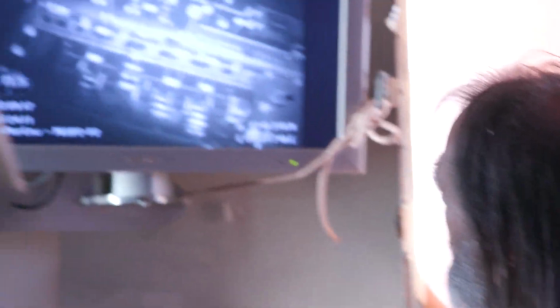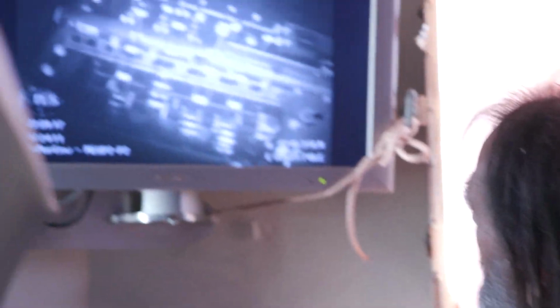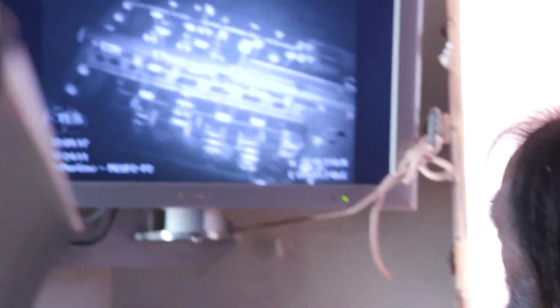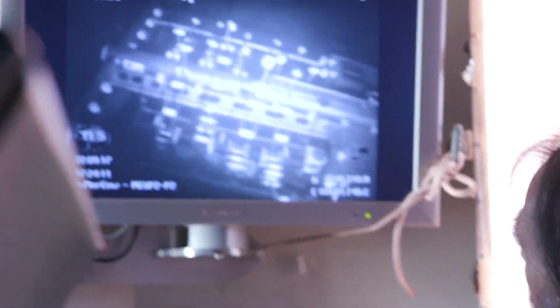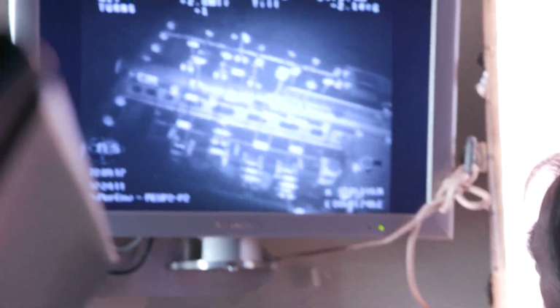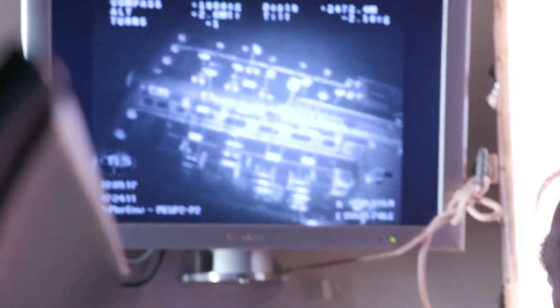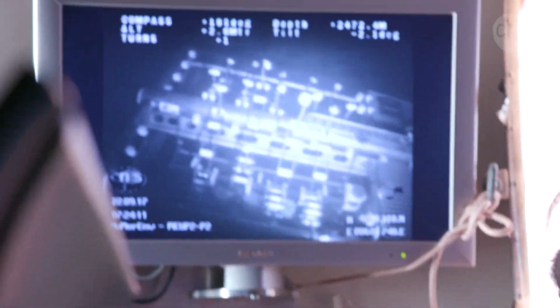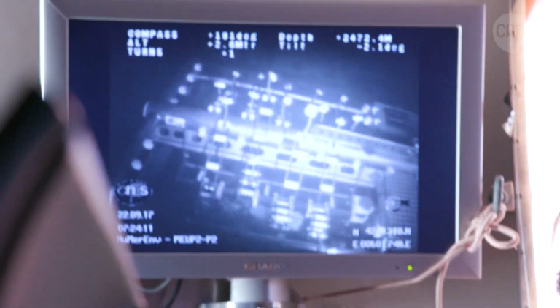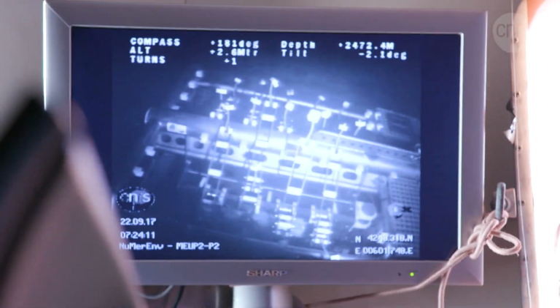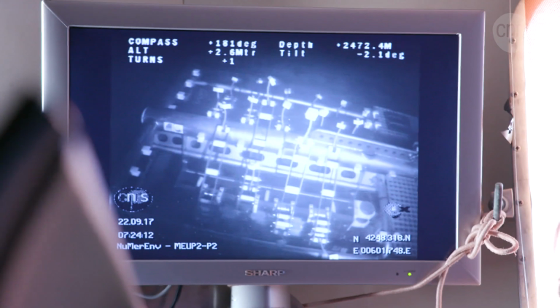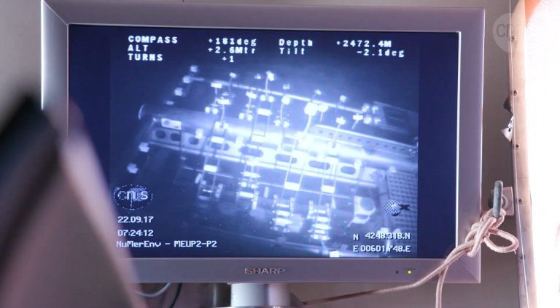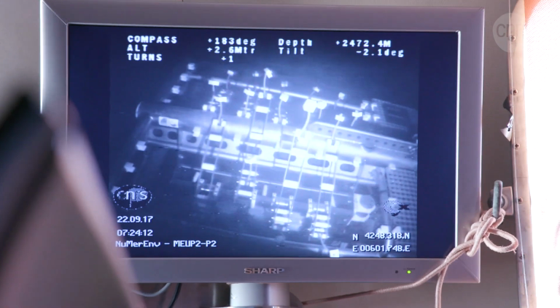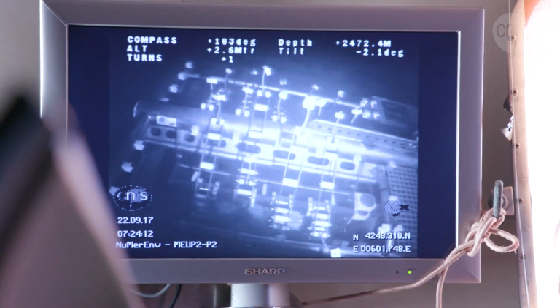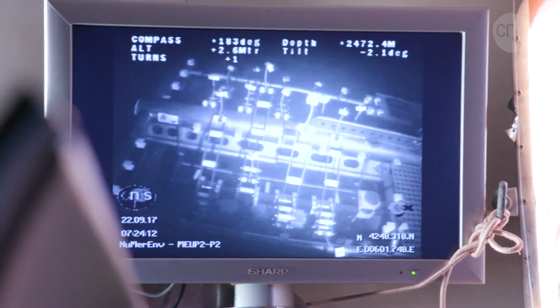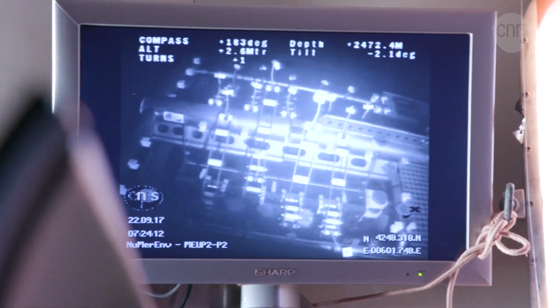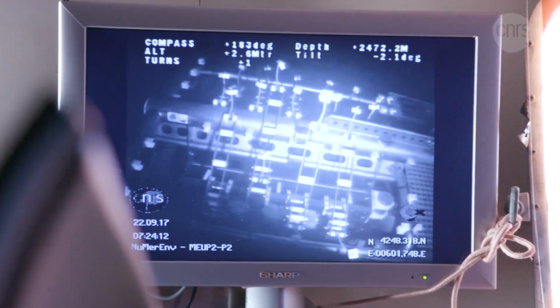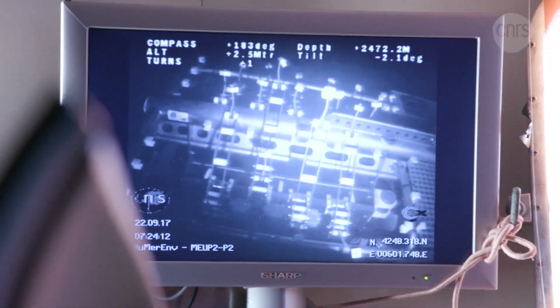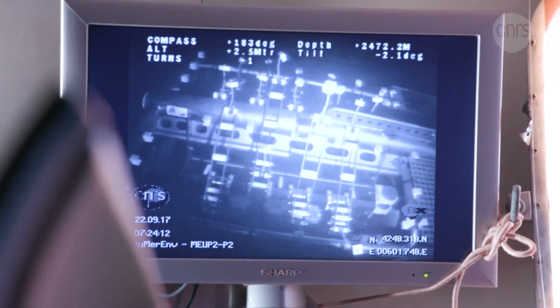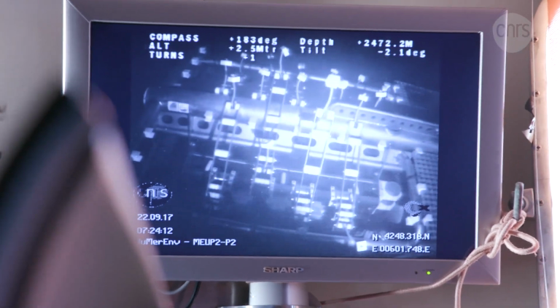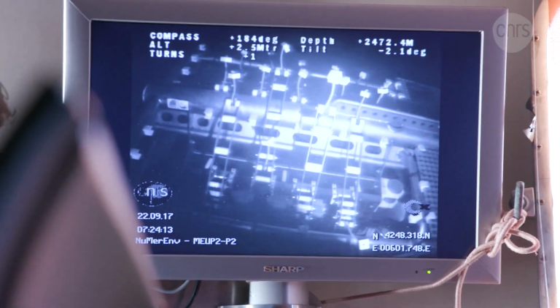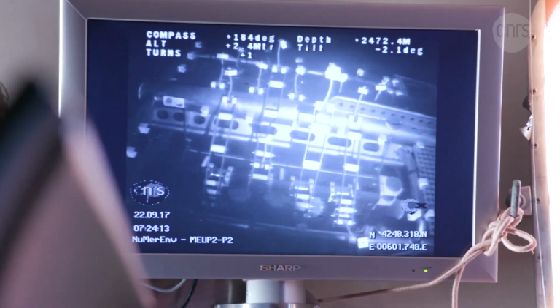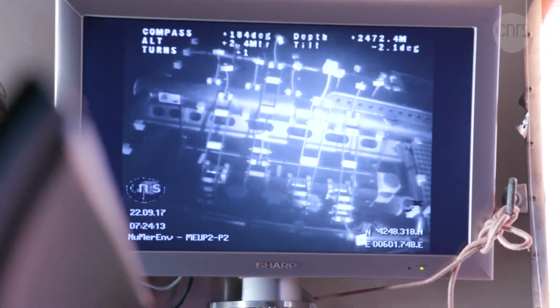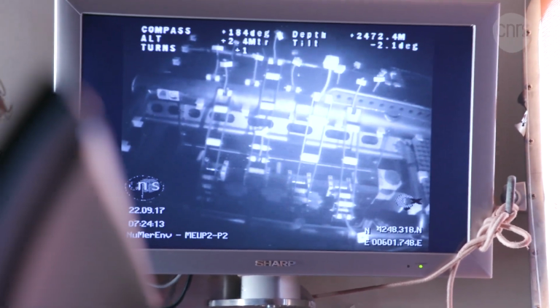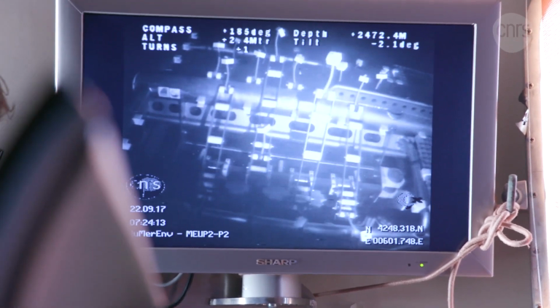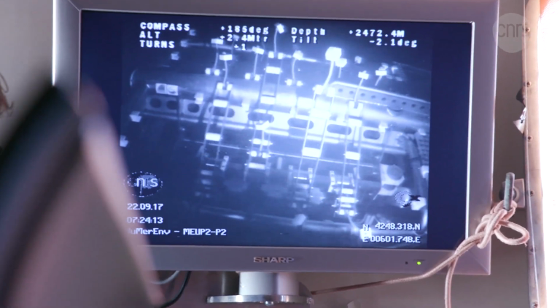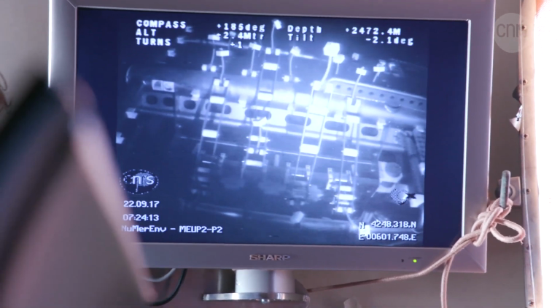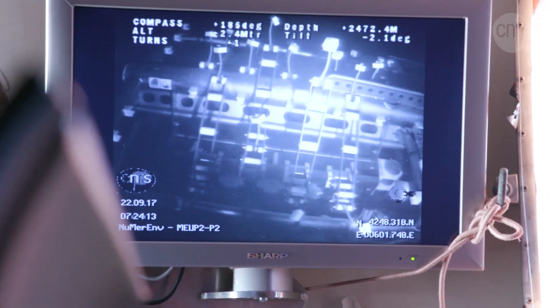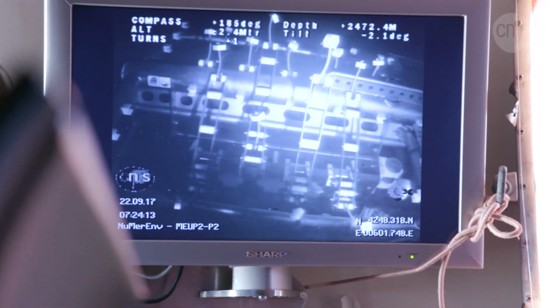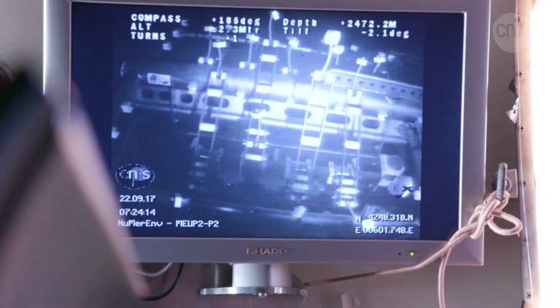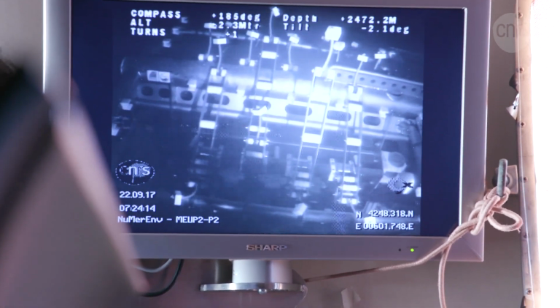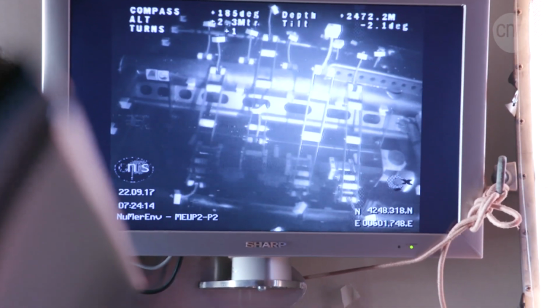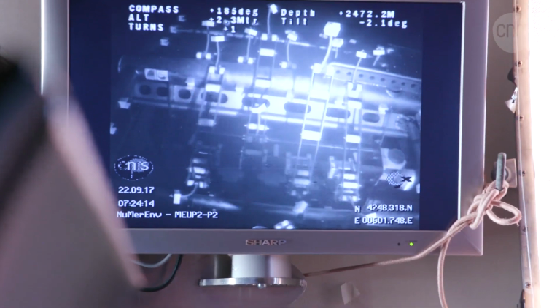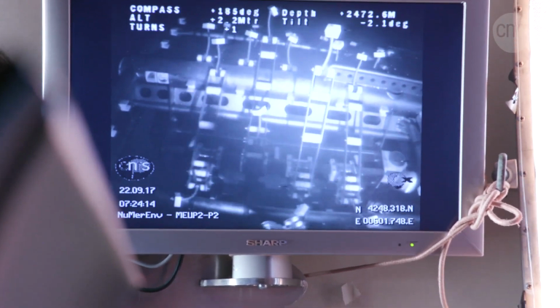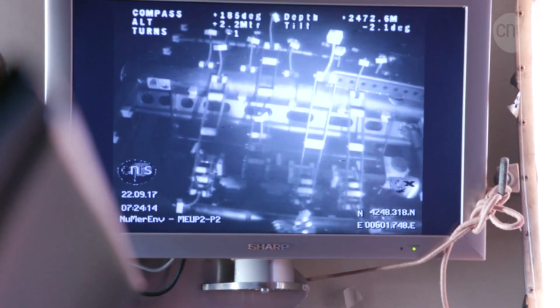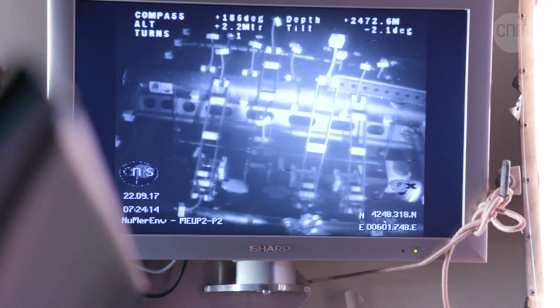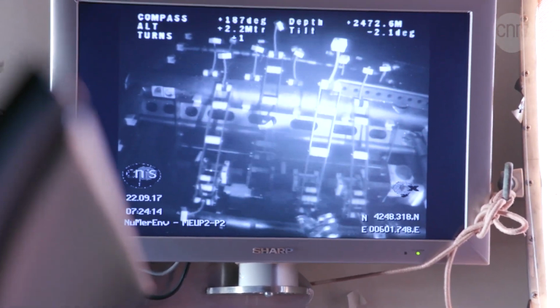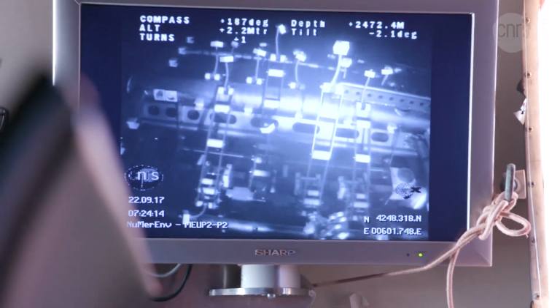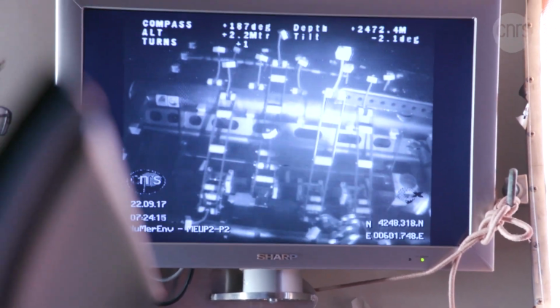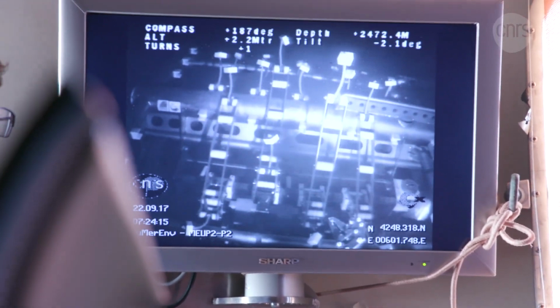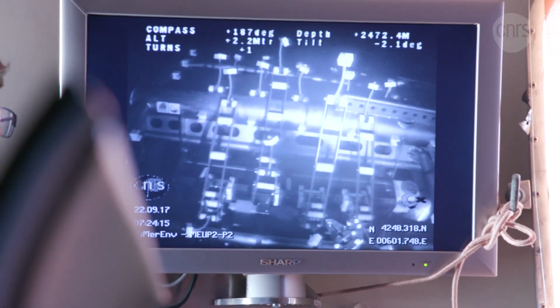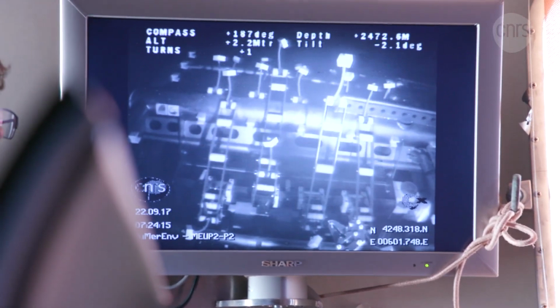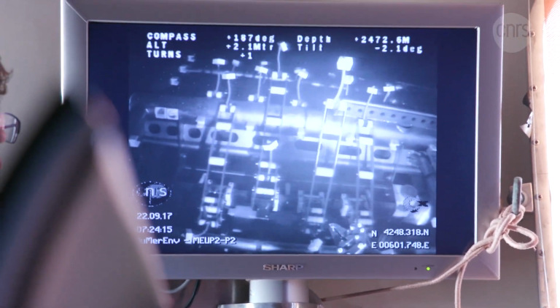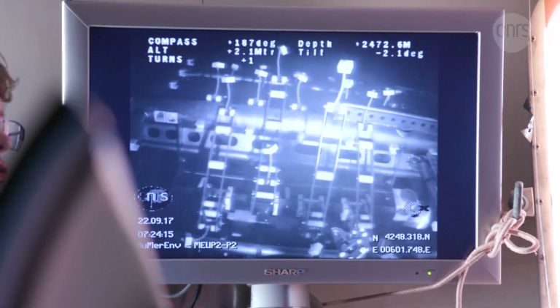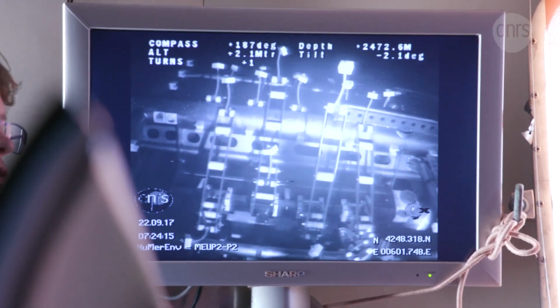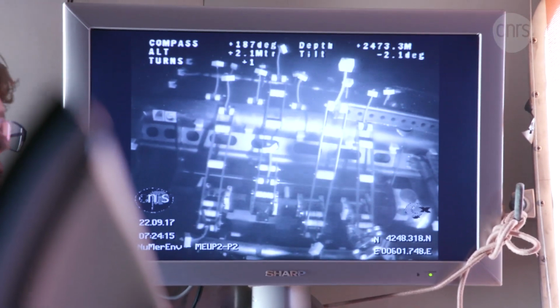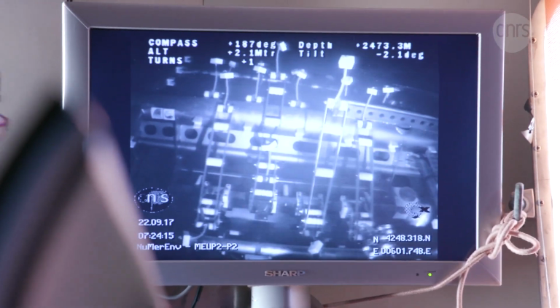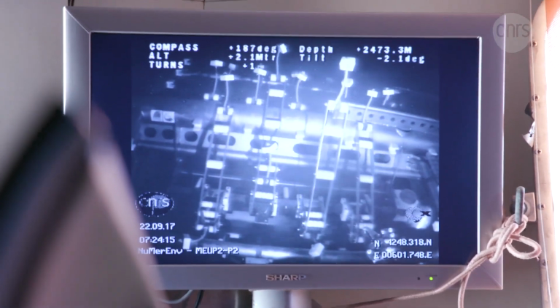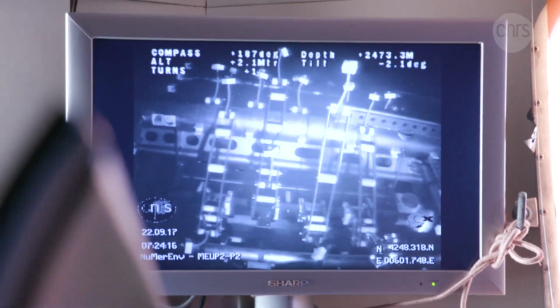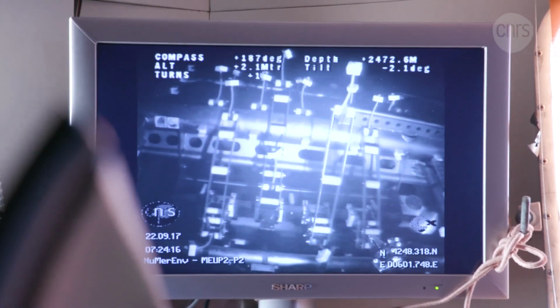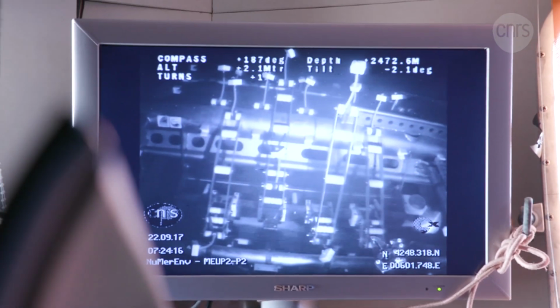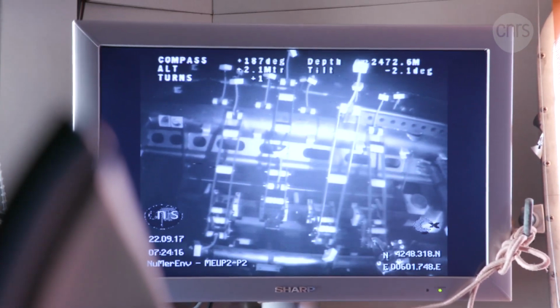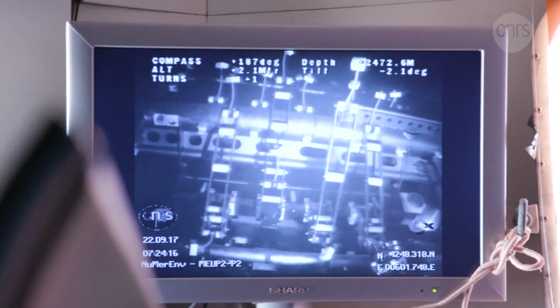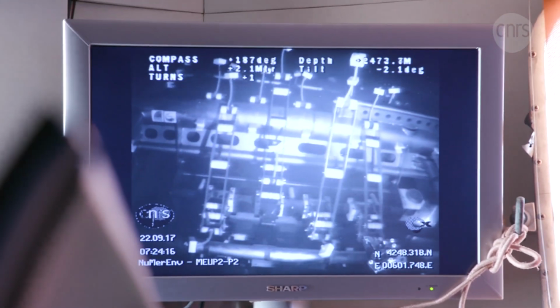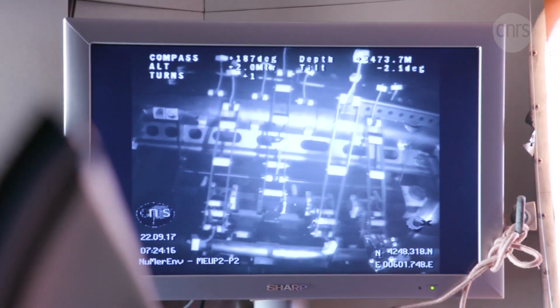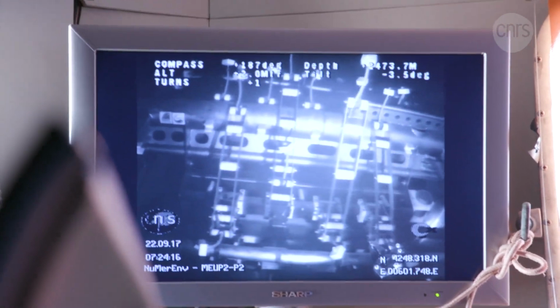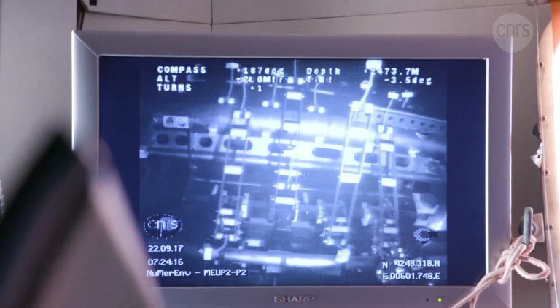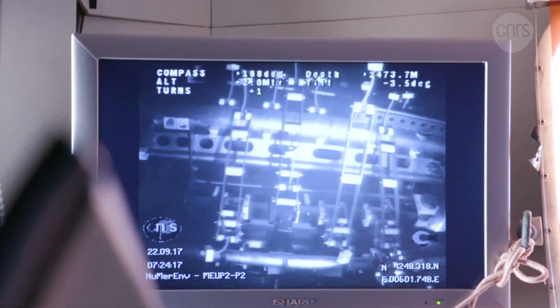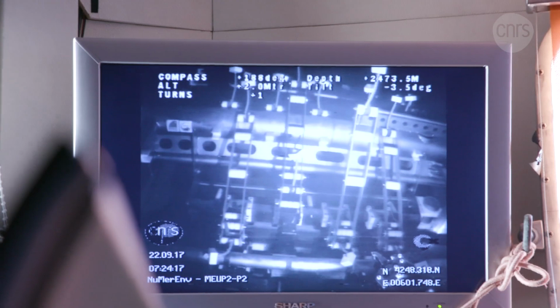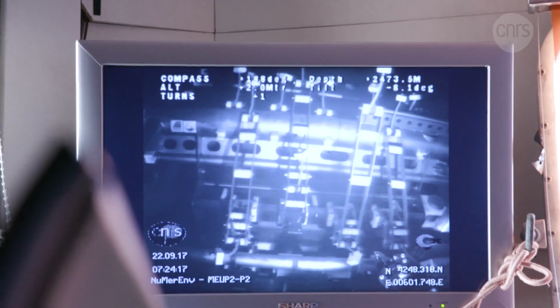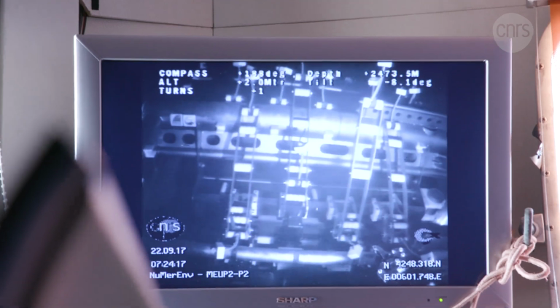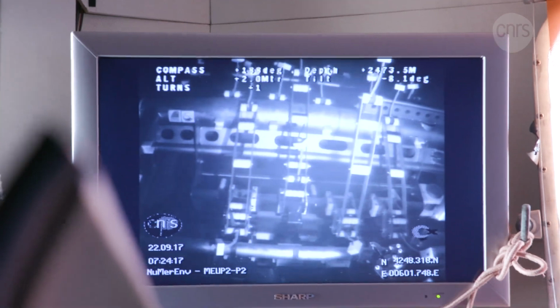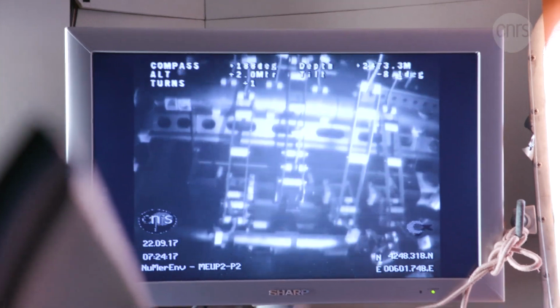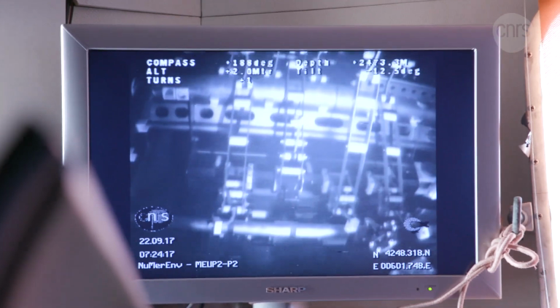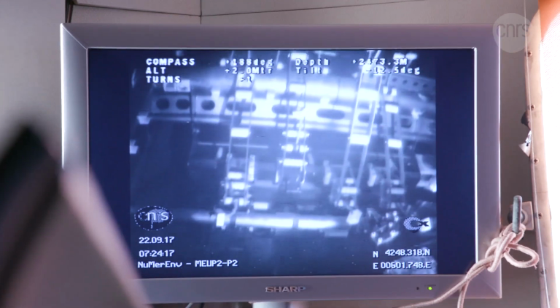Carefully piloted from the control room, the robot connects the detection line to the junction box.